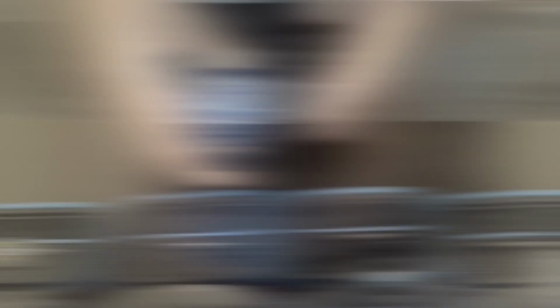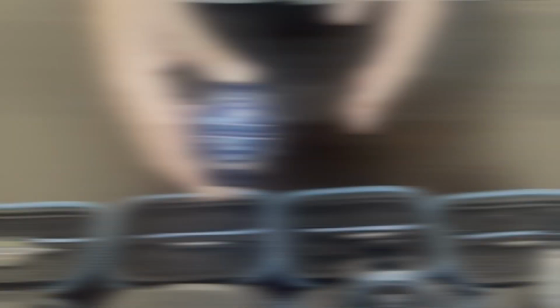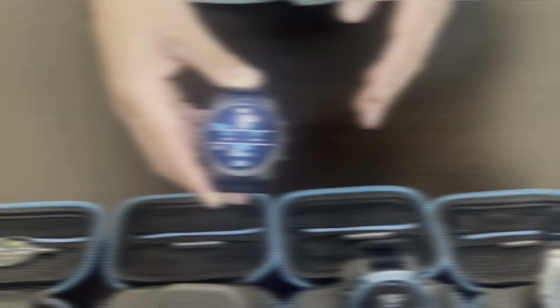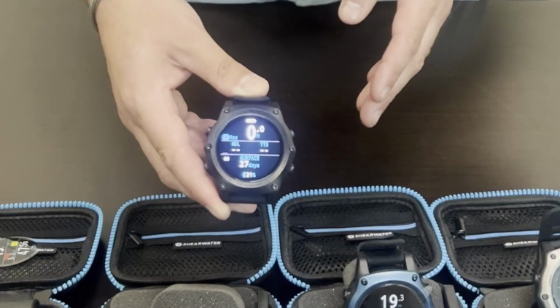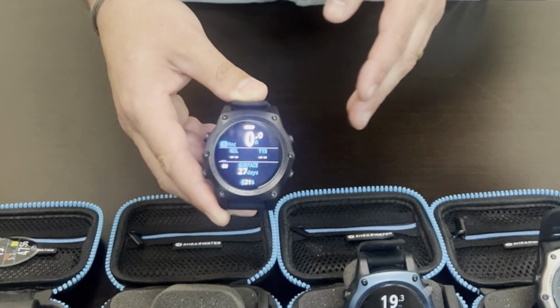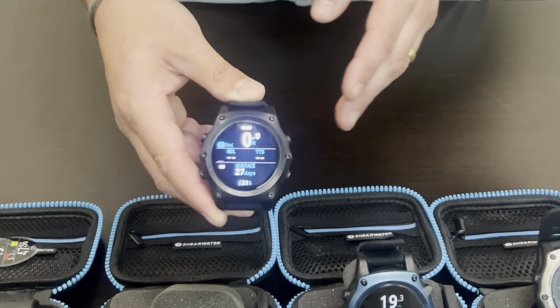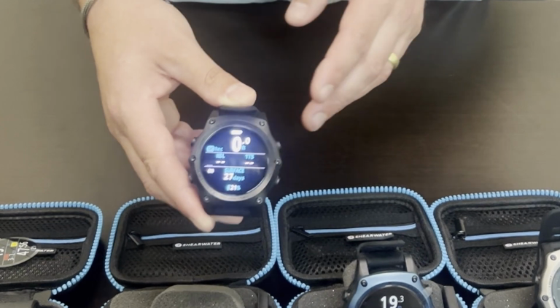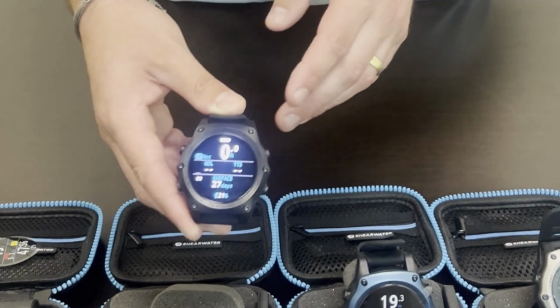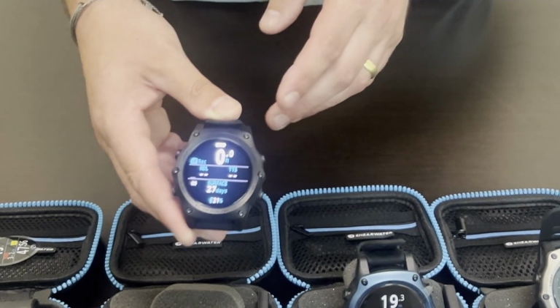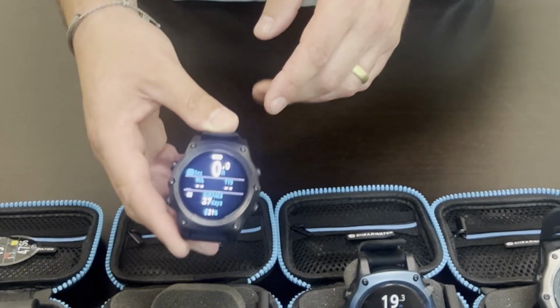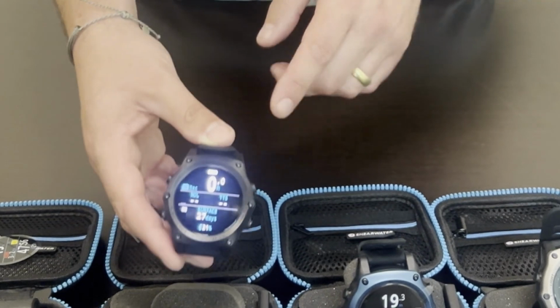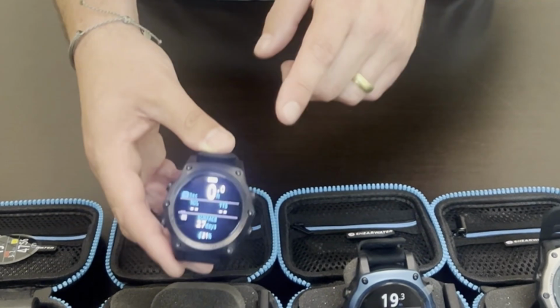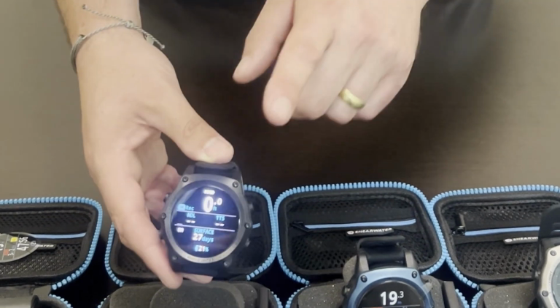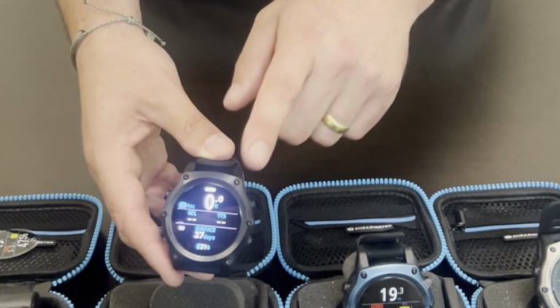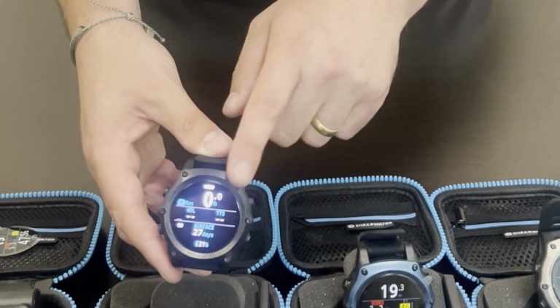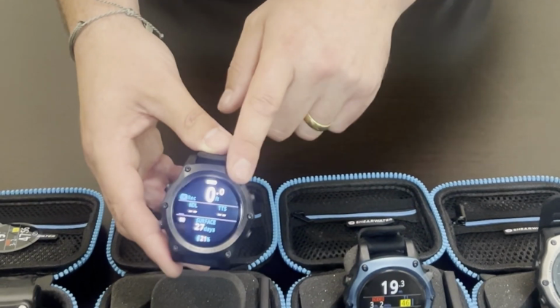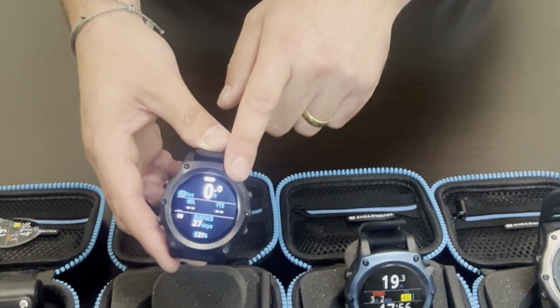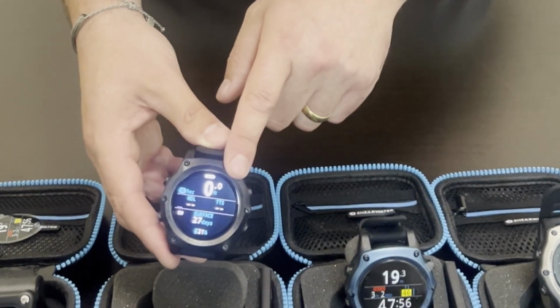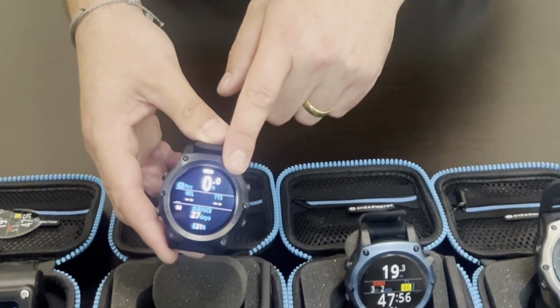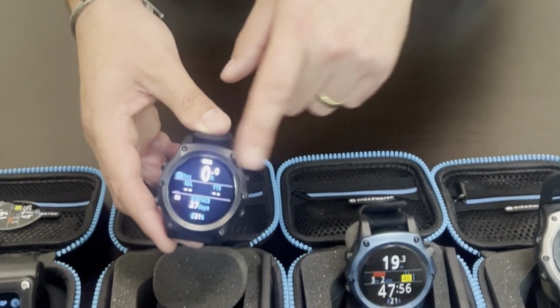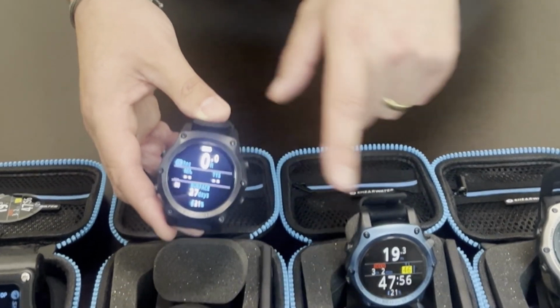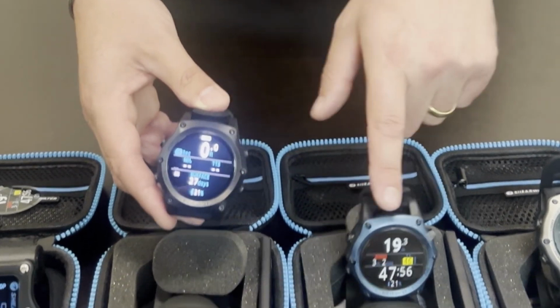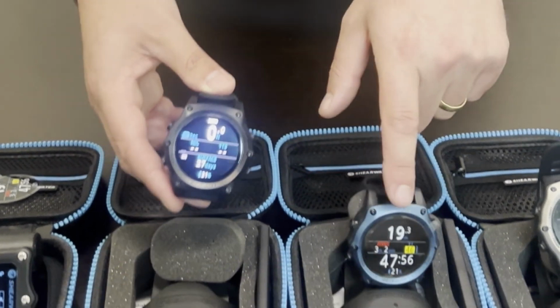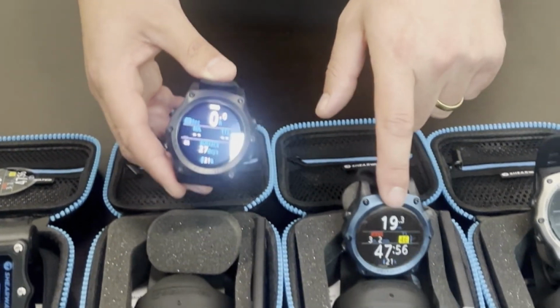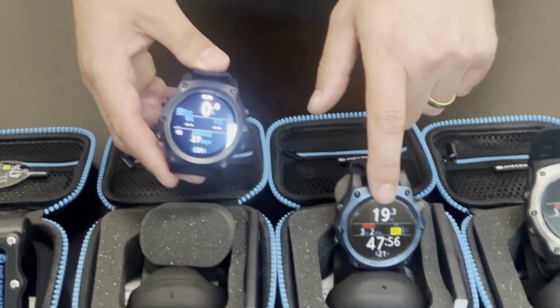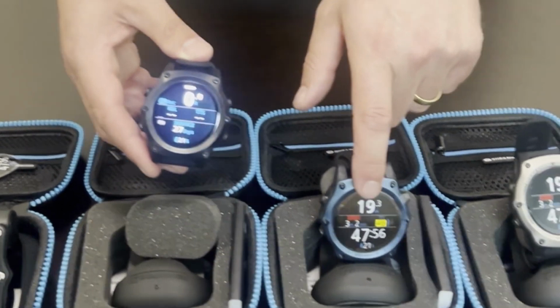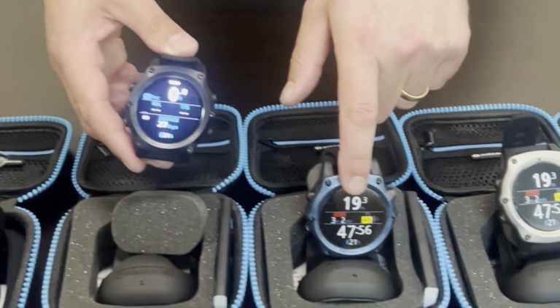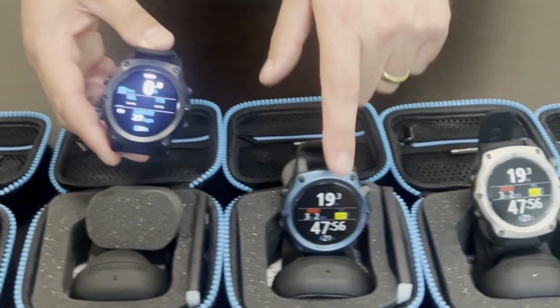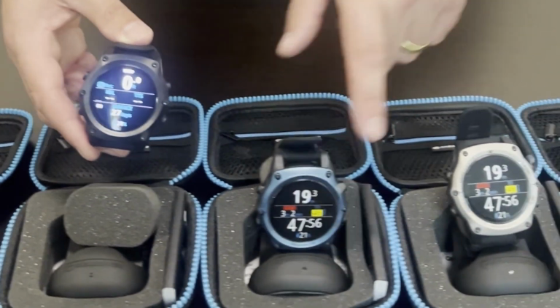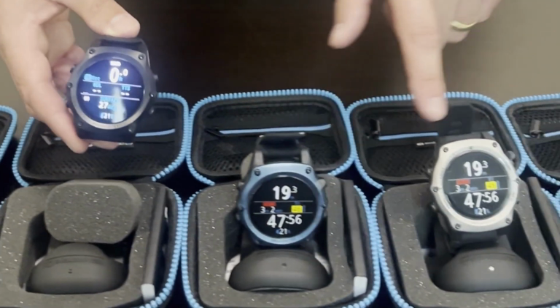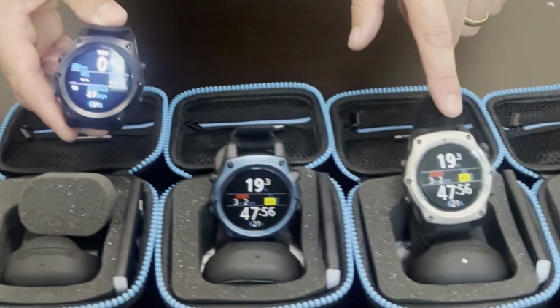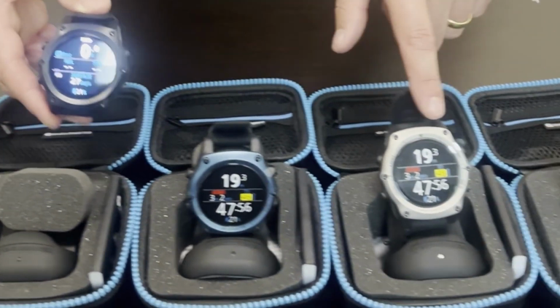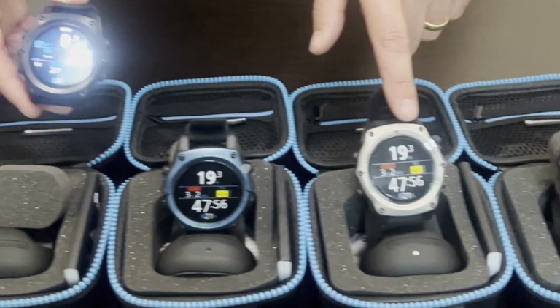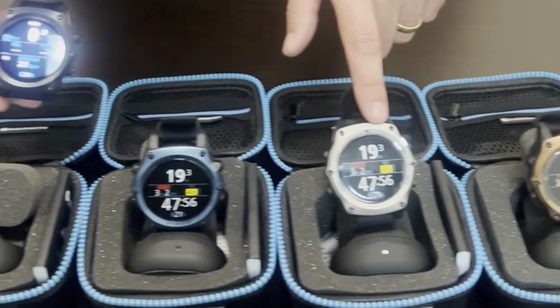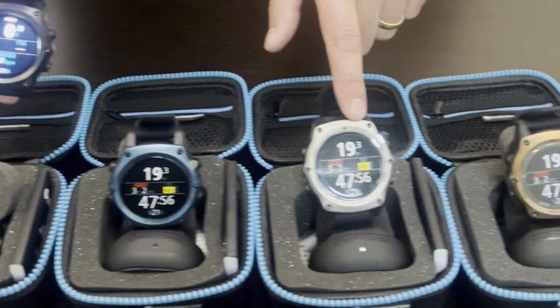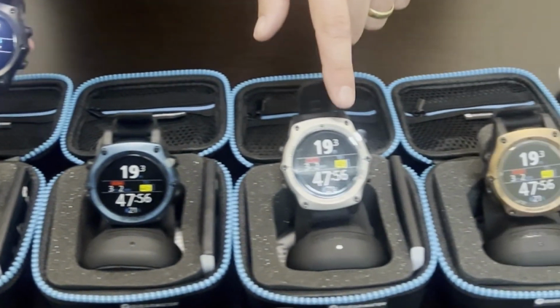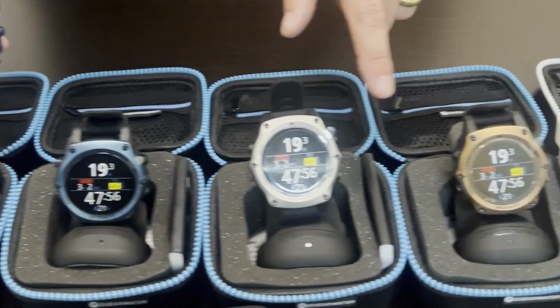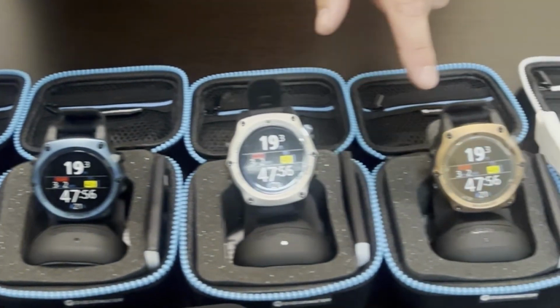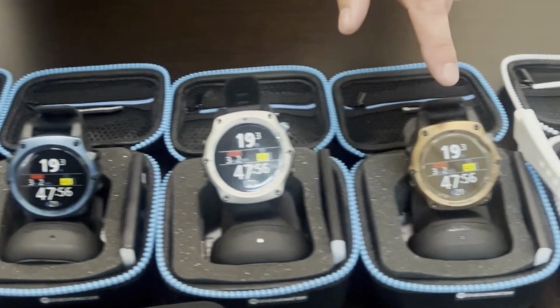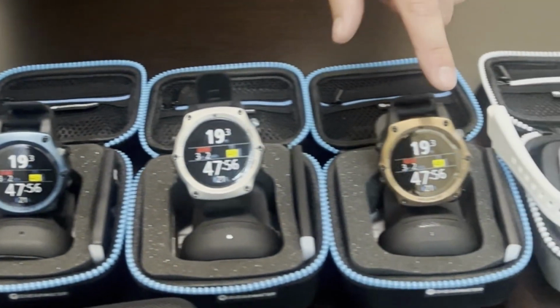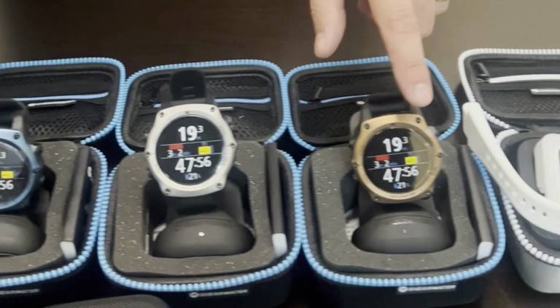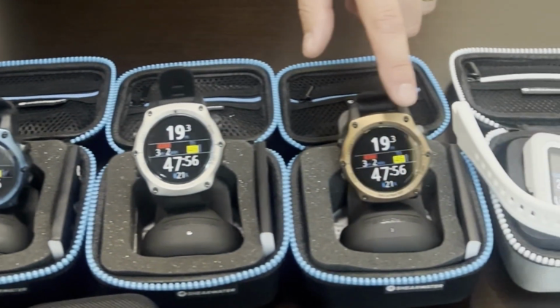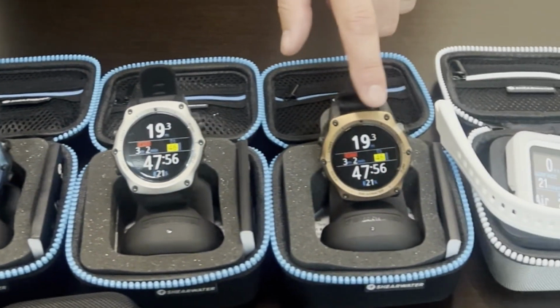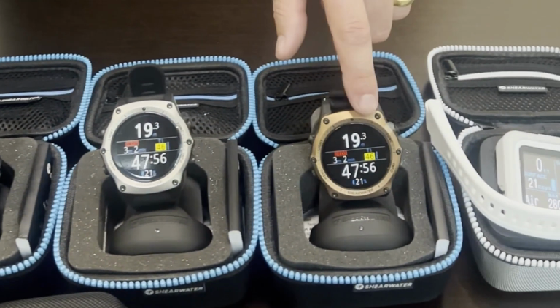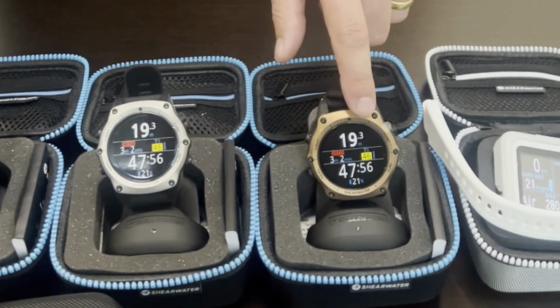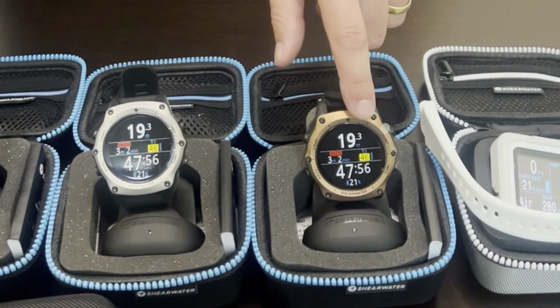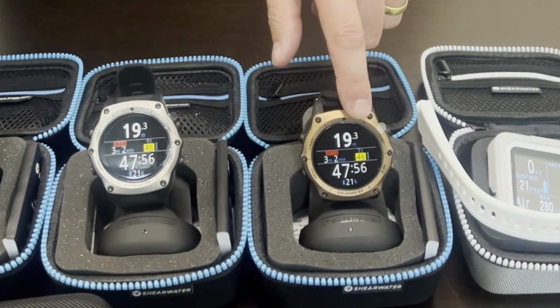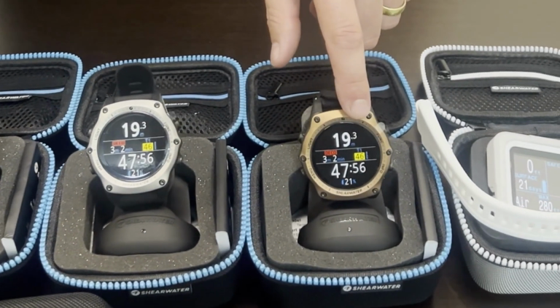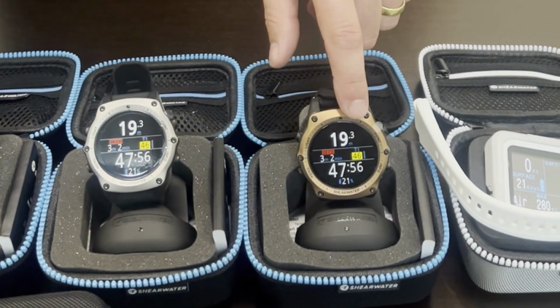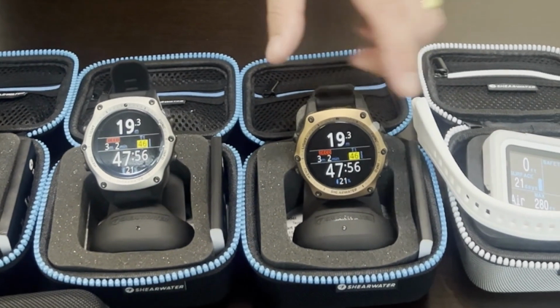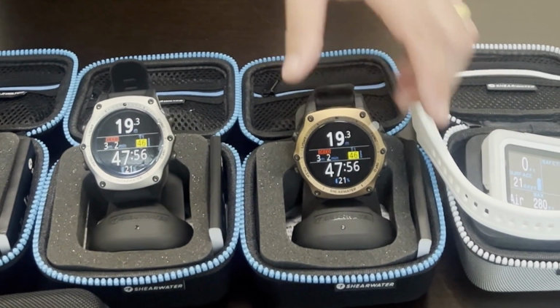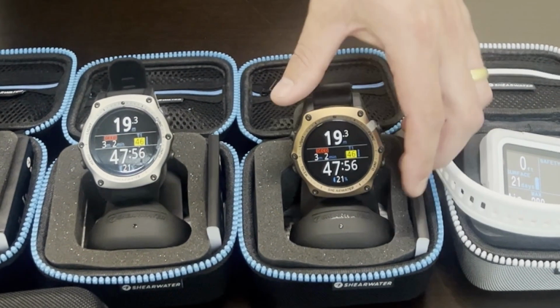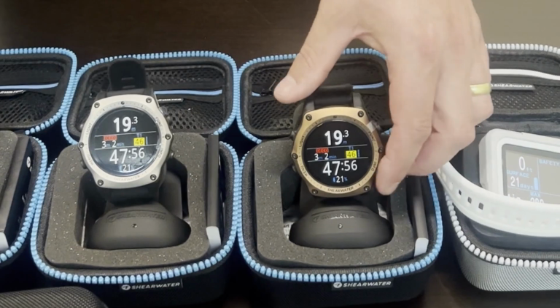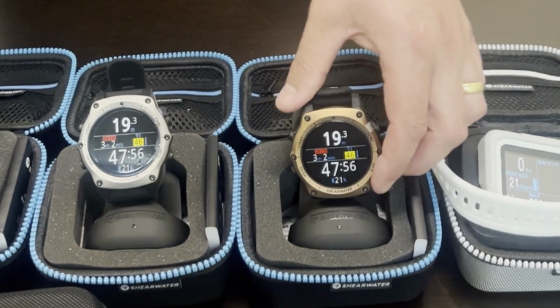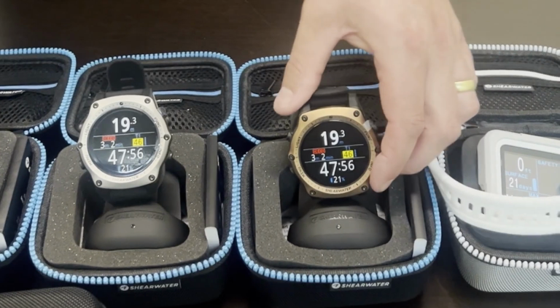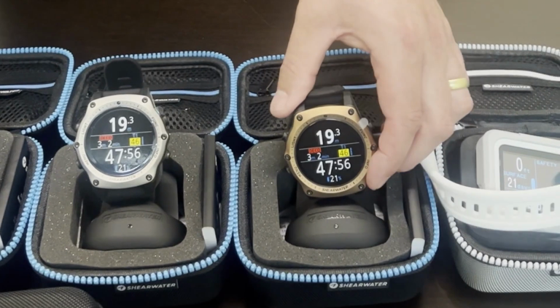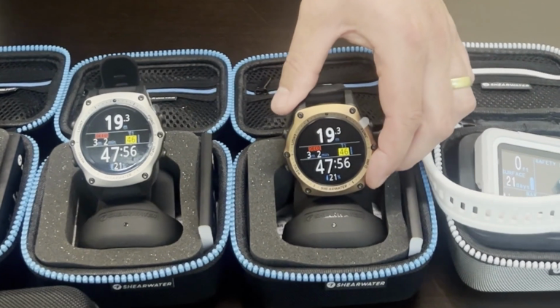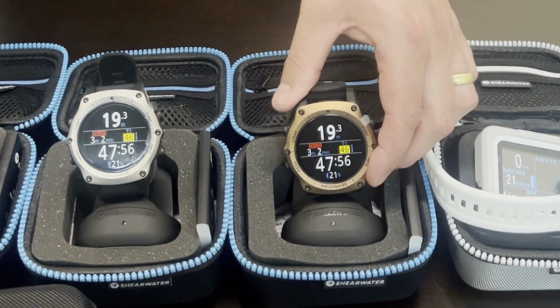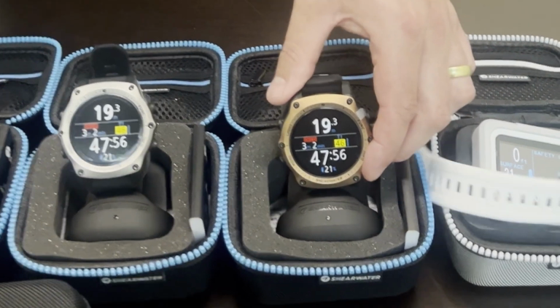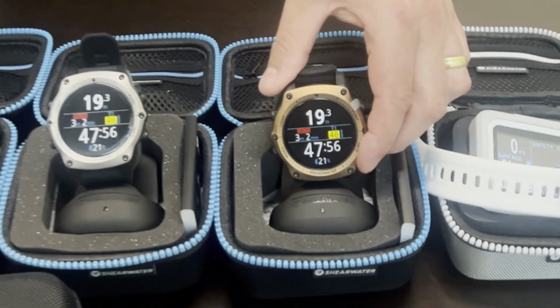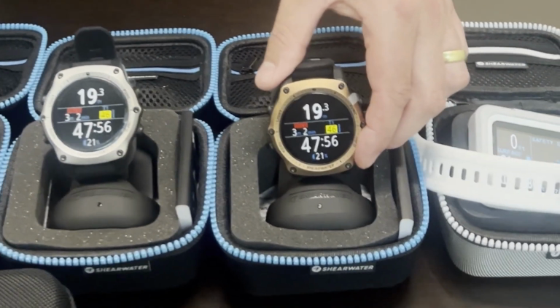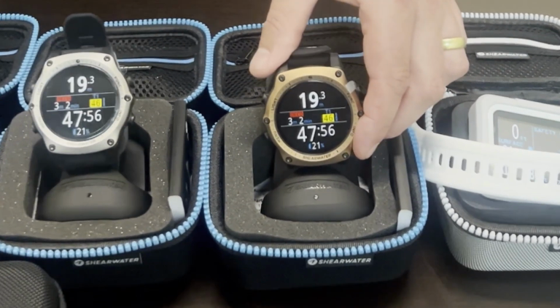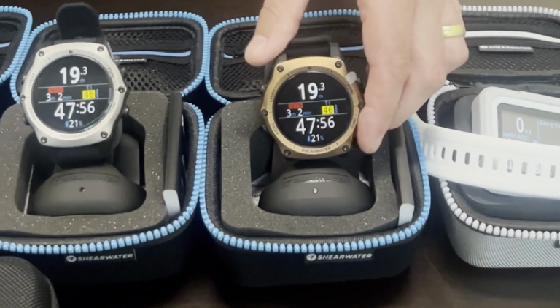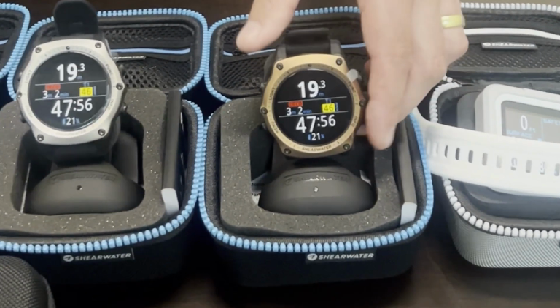The Teric is available in a few different colors: you've got the black, the blue, the silver, and what they call the Journey's Edition, which is this bronze right here.